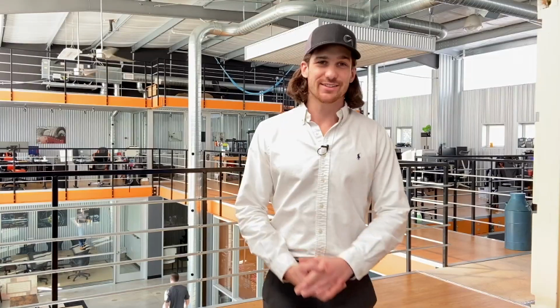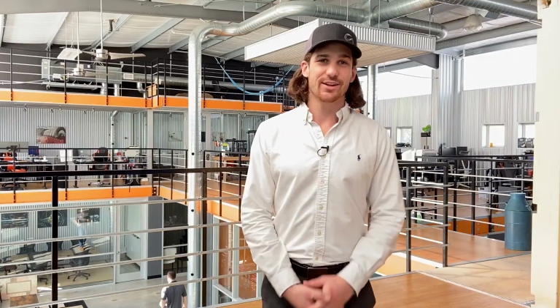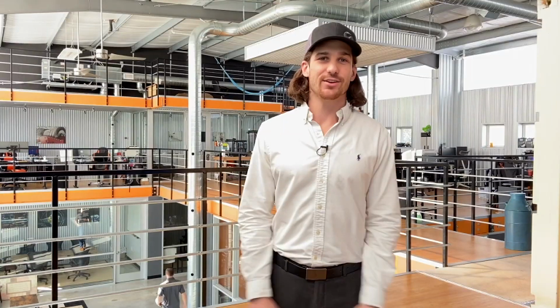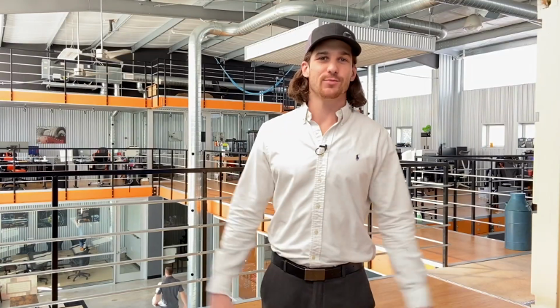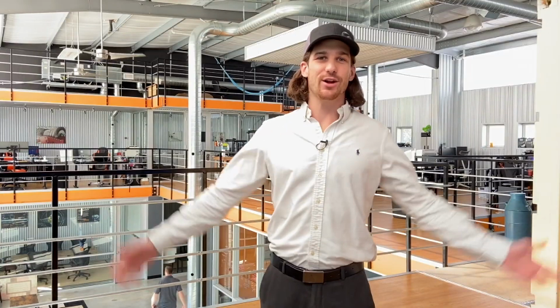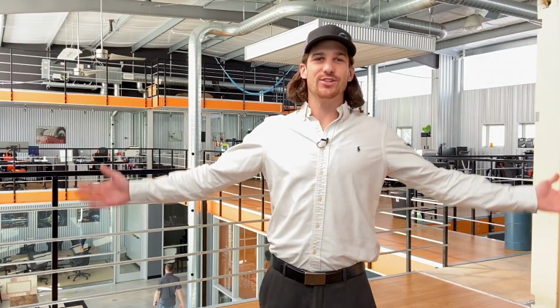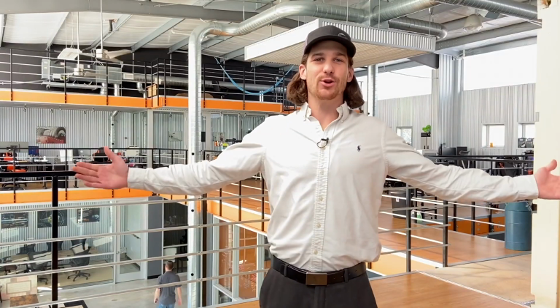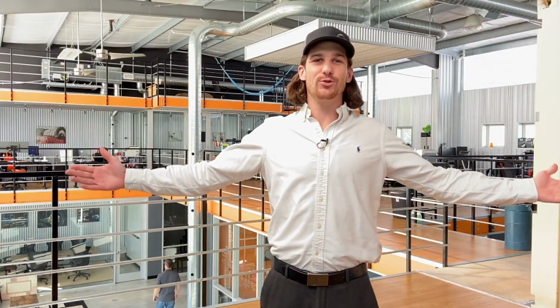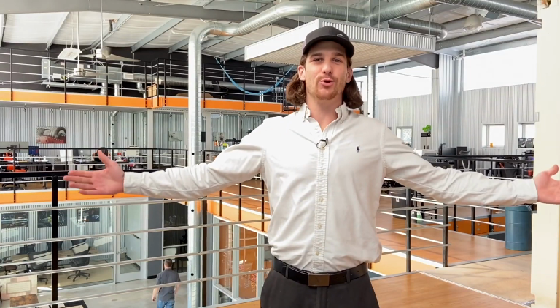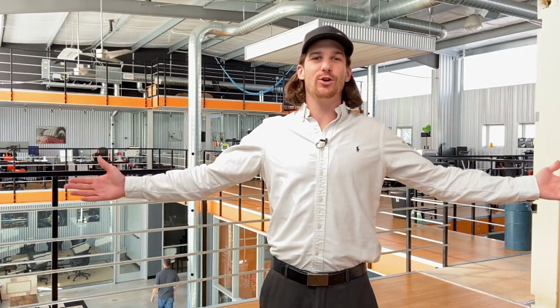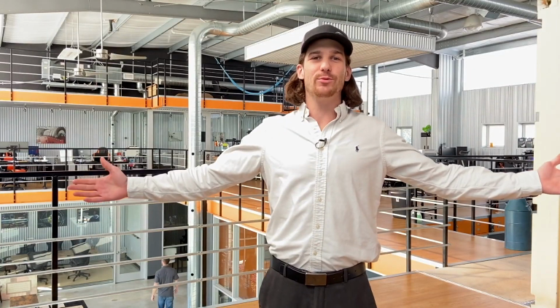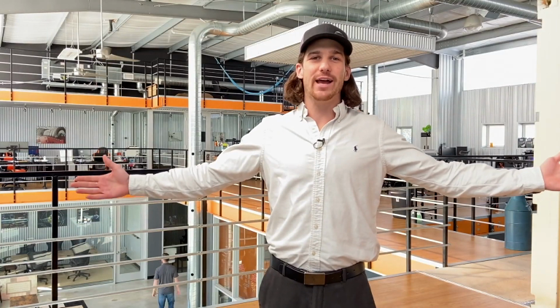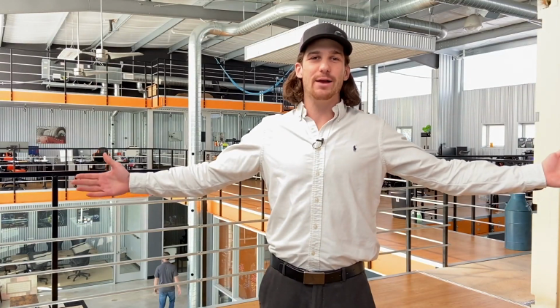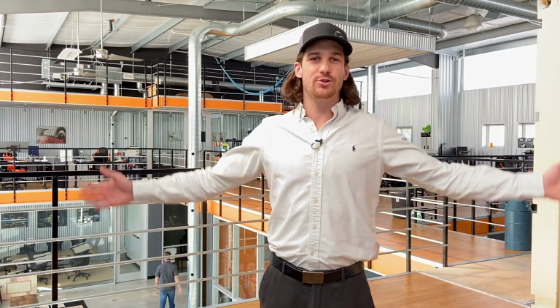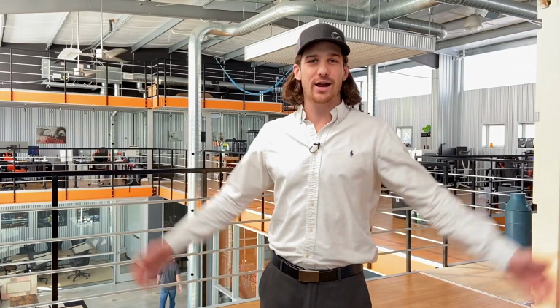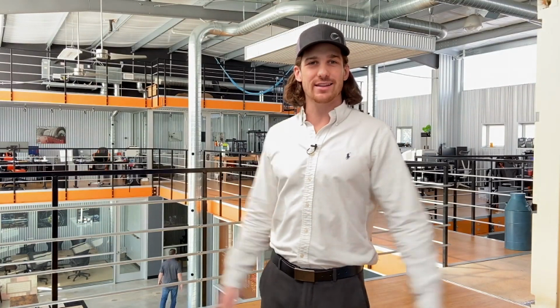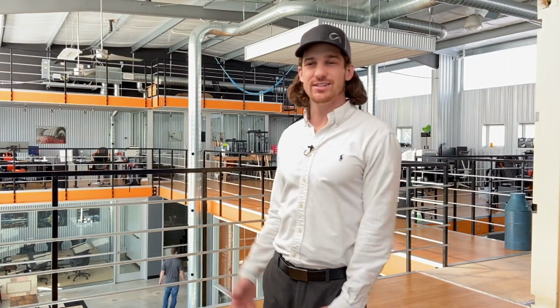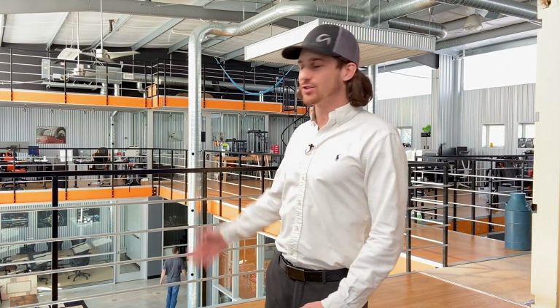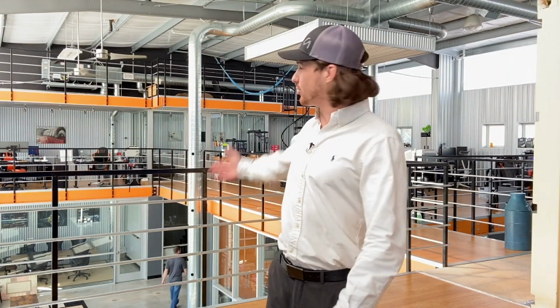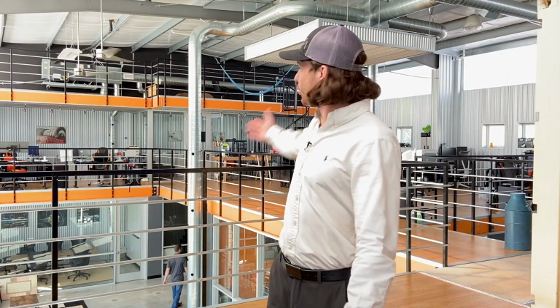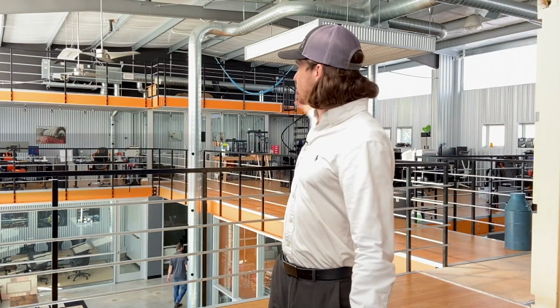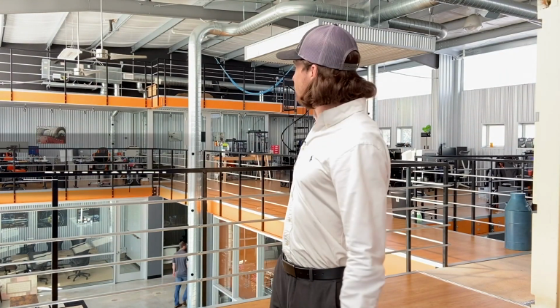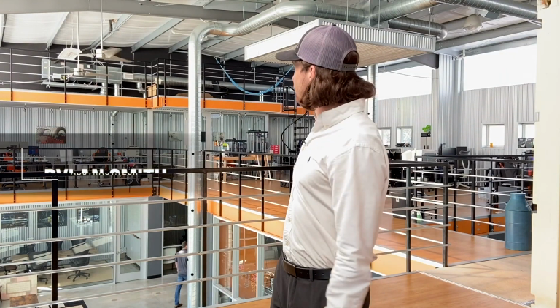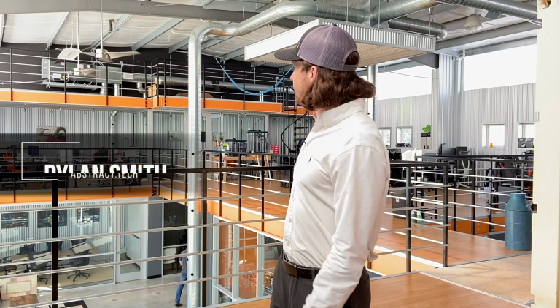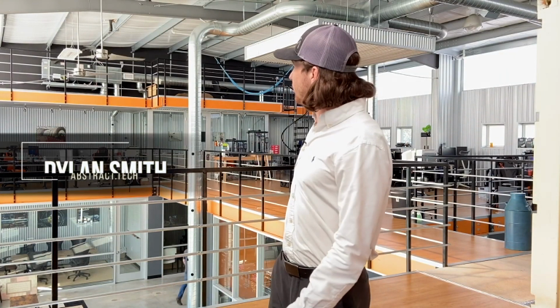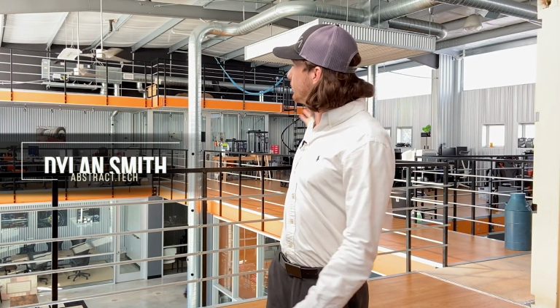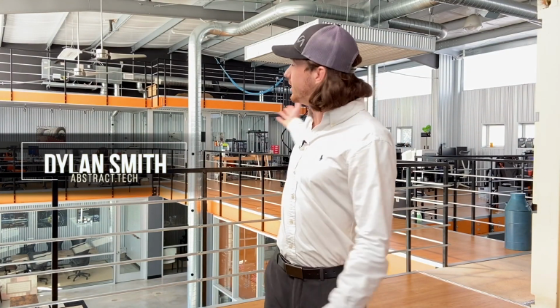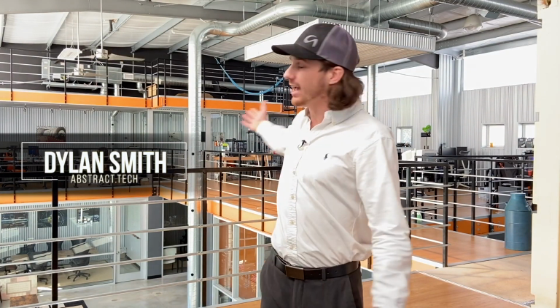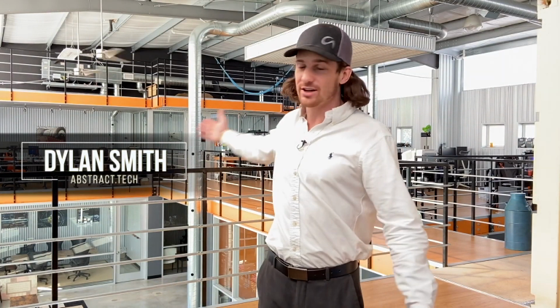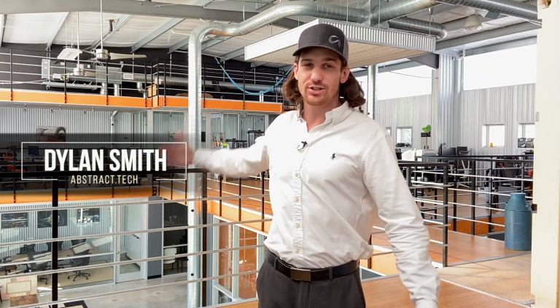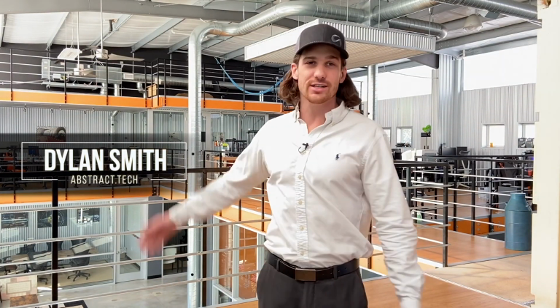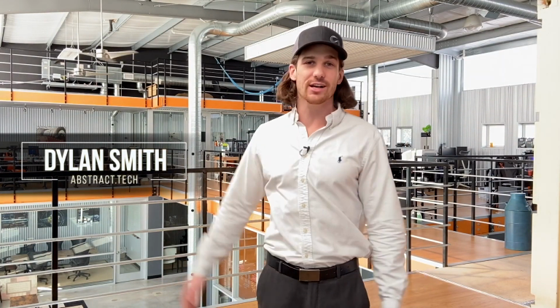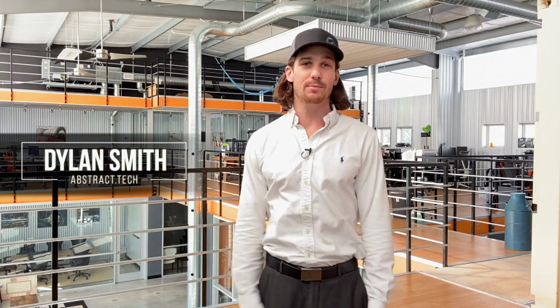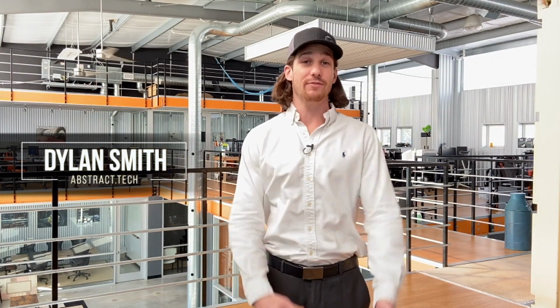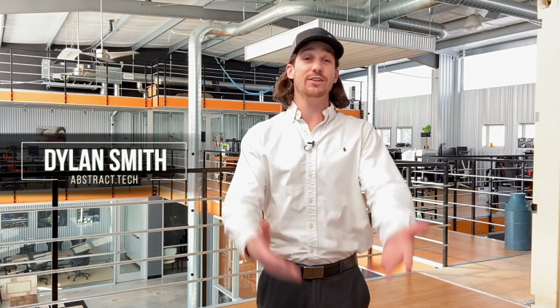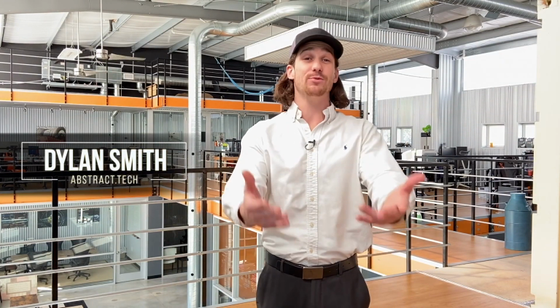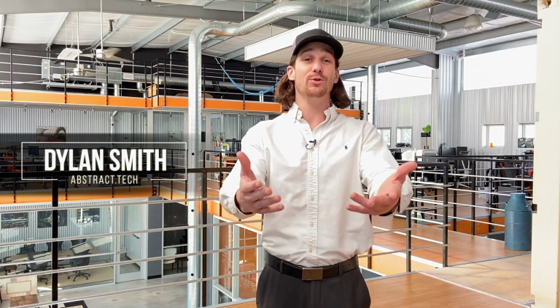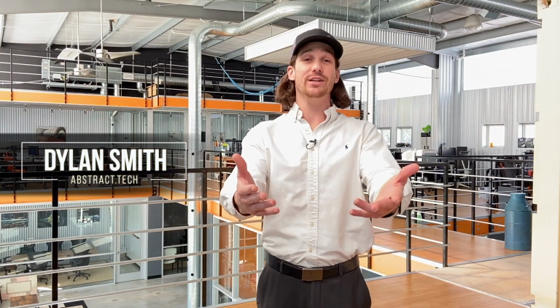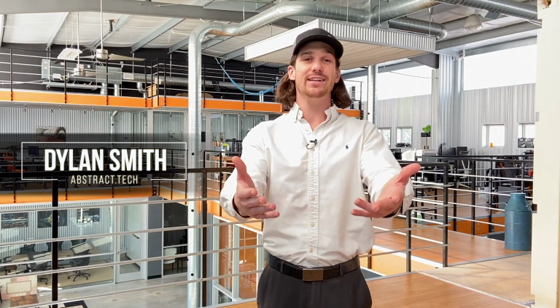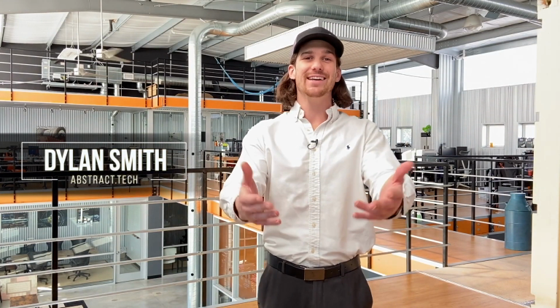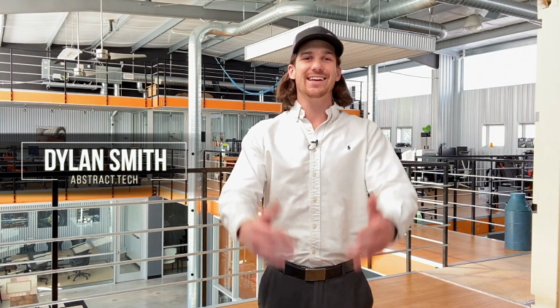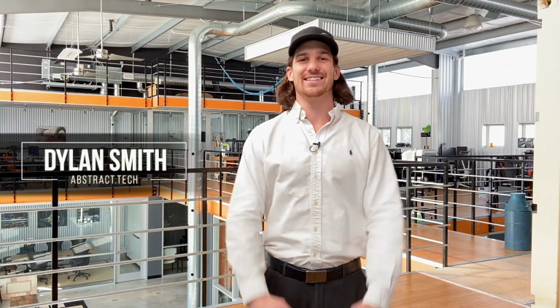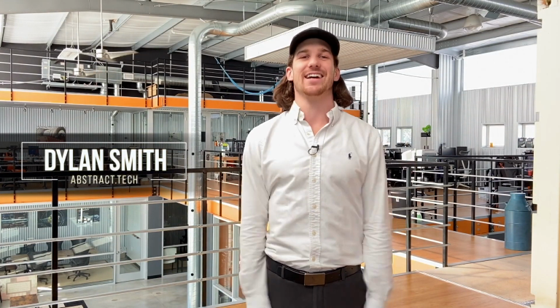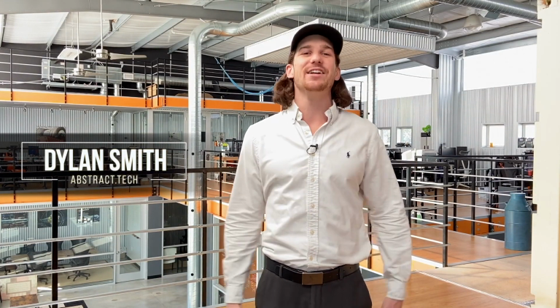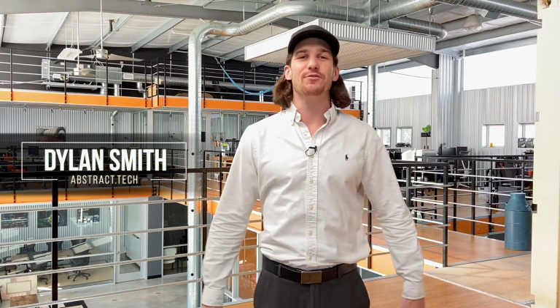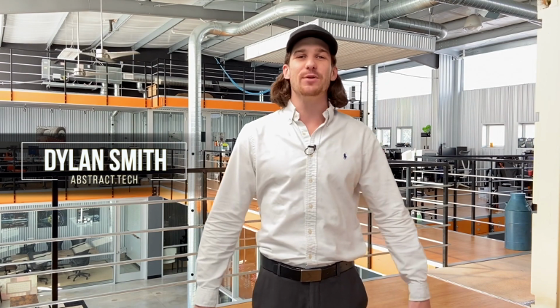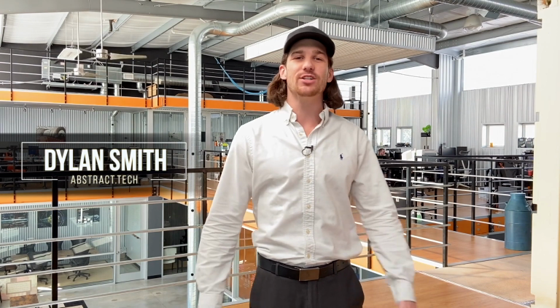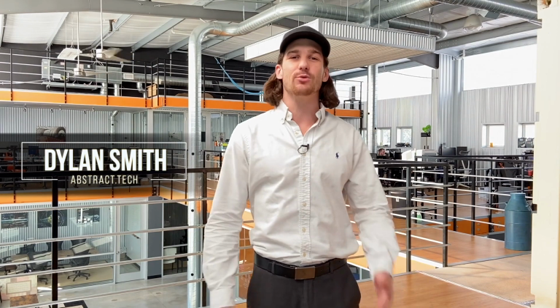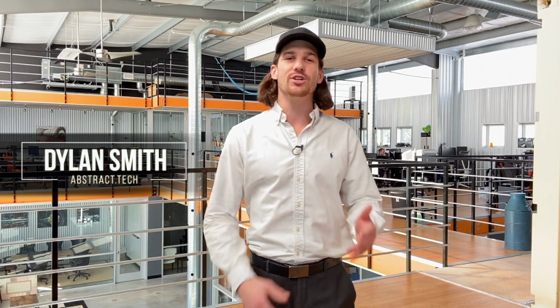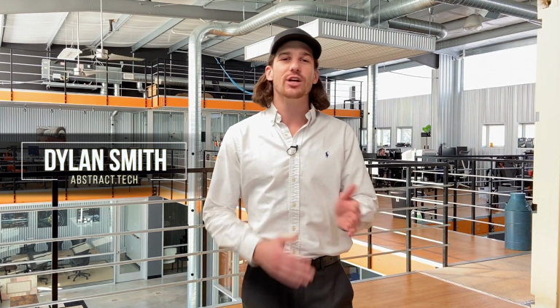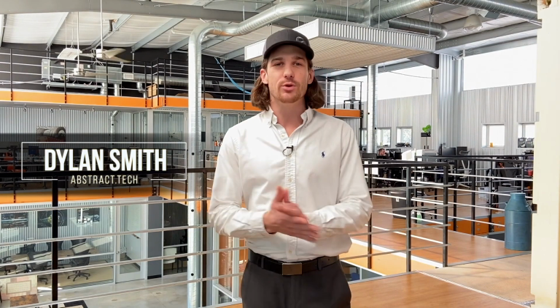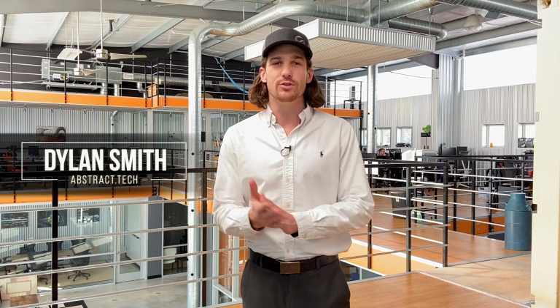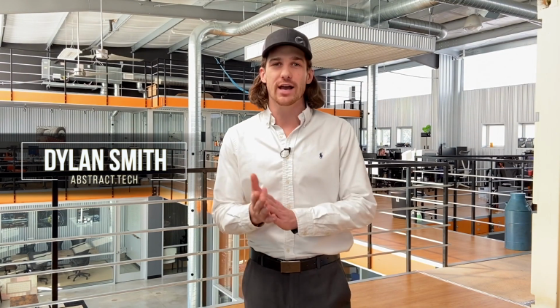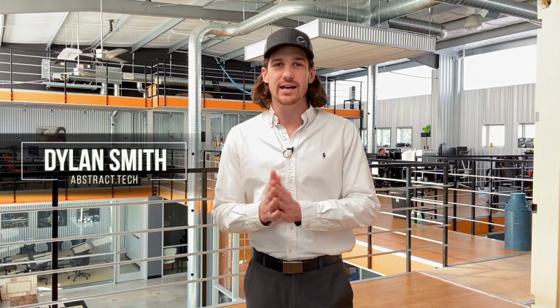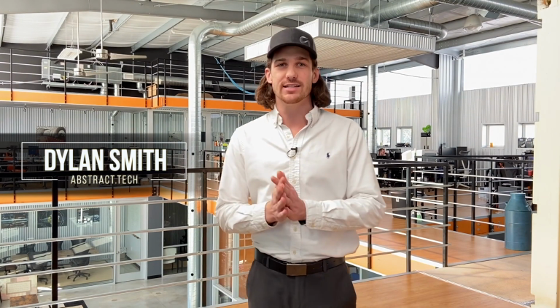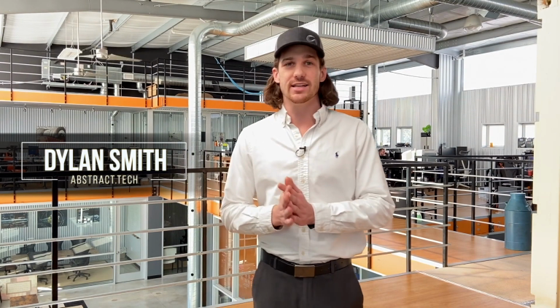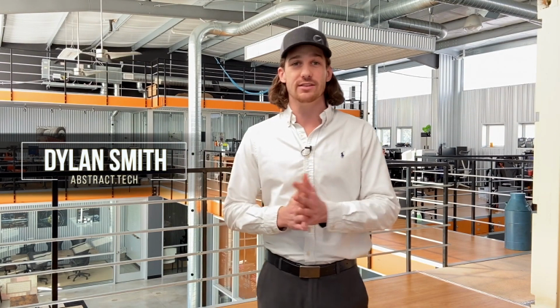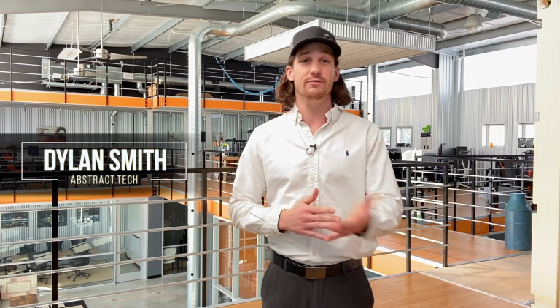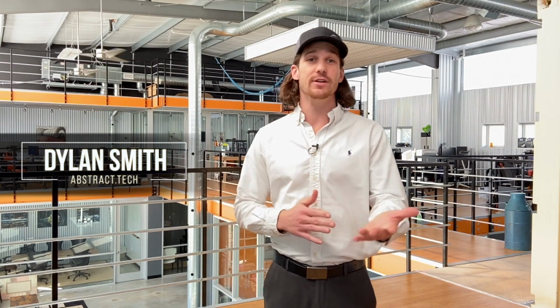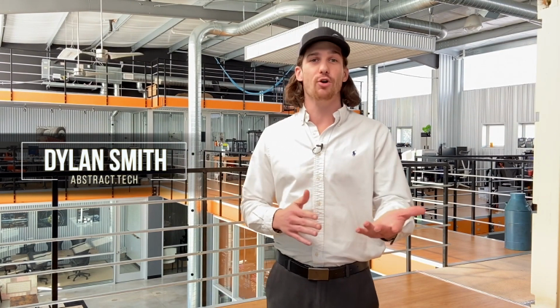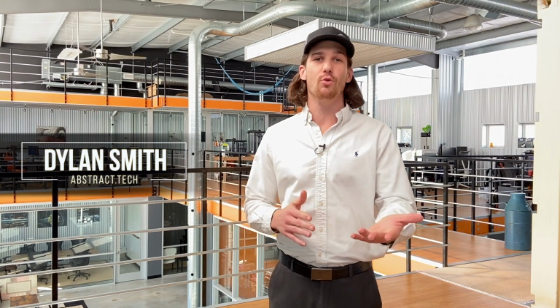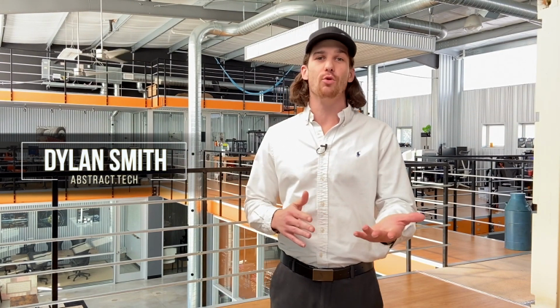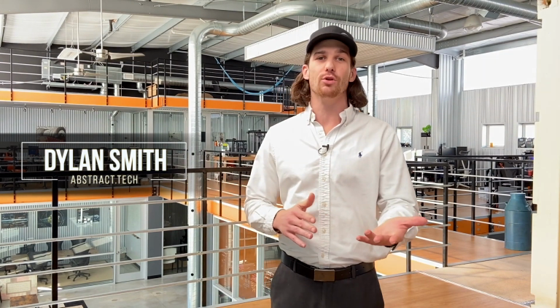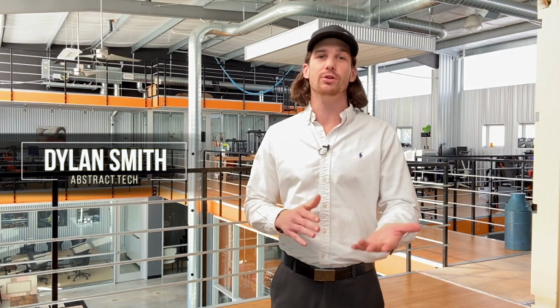All right, so welcome to Abstract. This is our studio. I've got some really exciting information I want to share with you guys in the VR world.